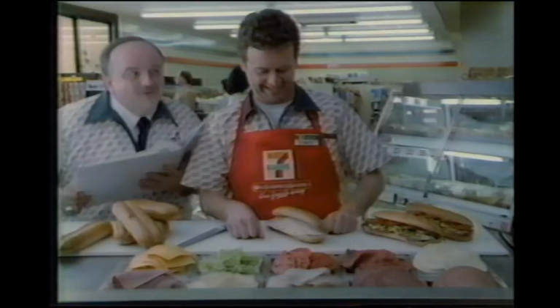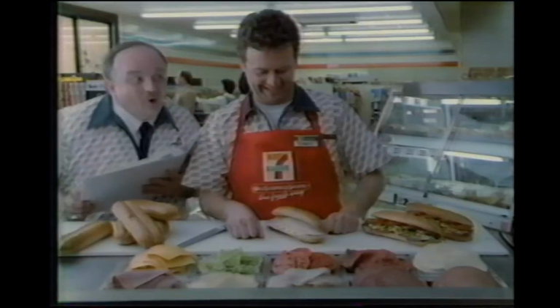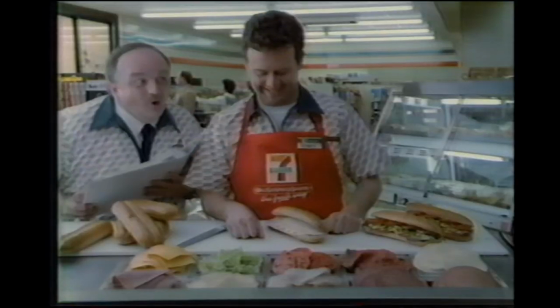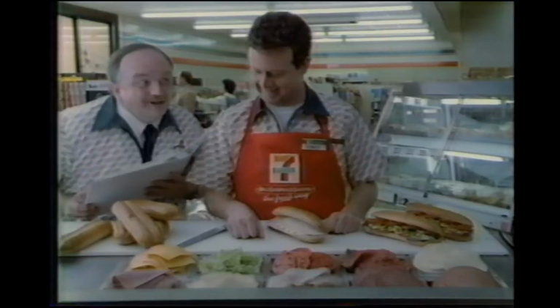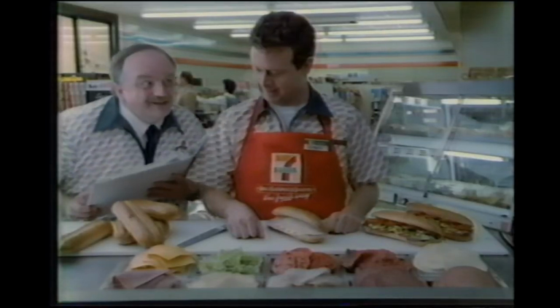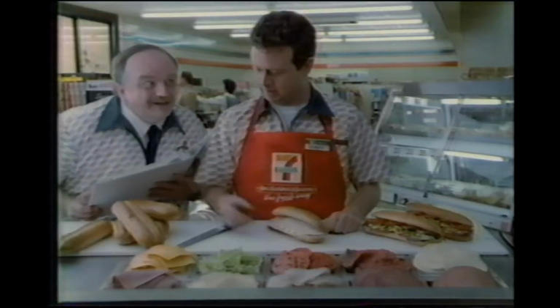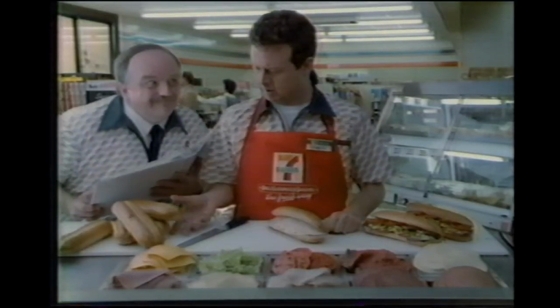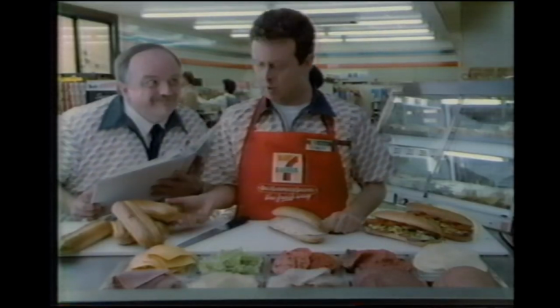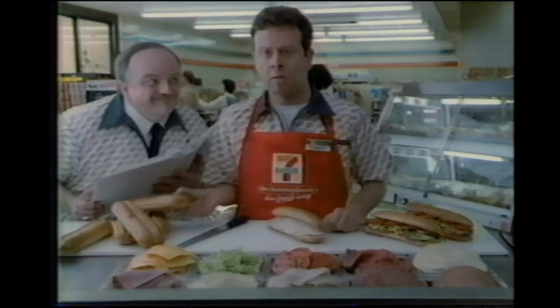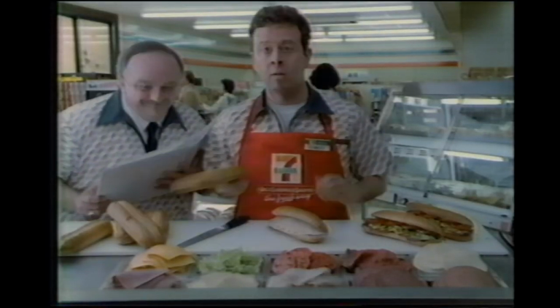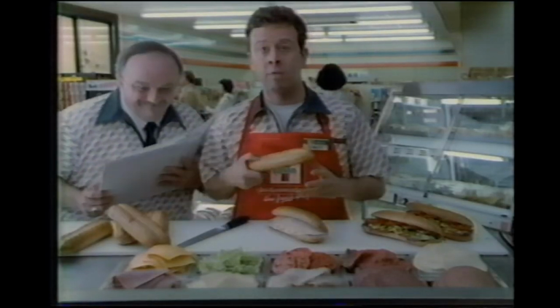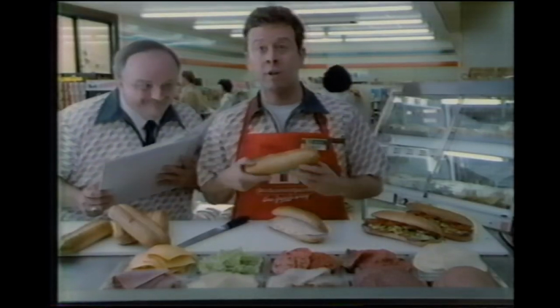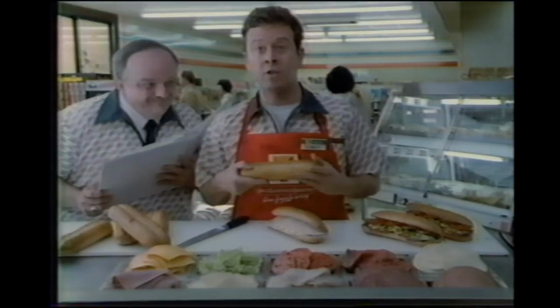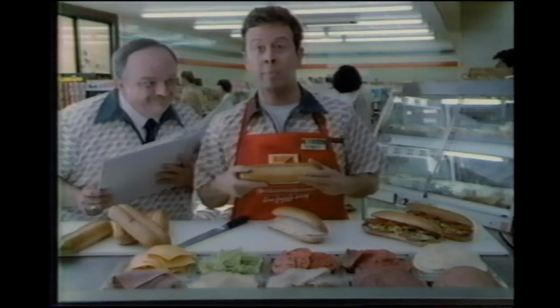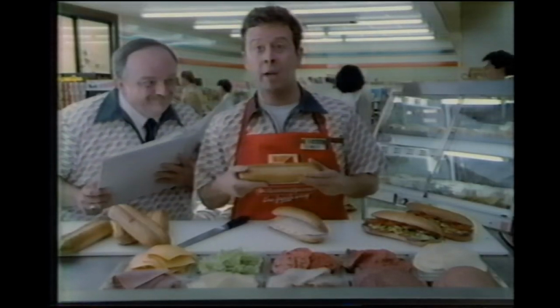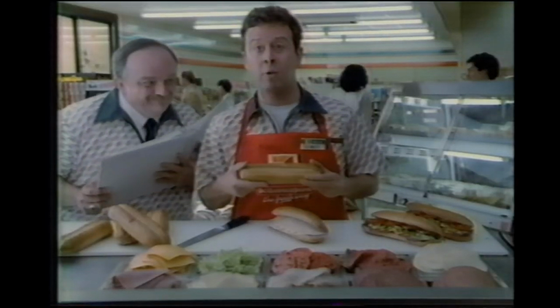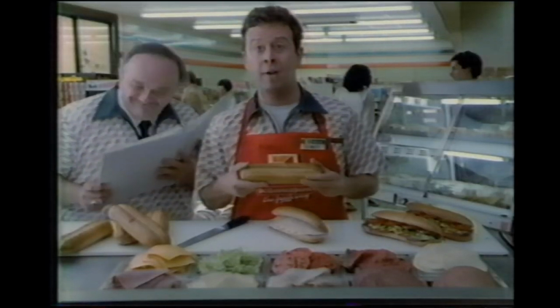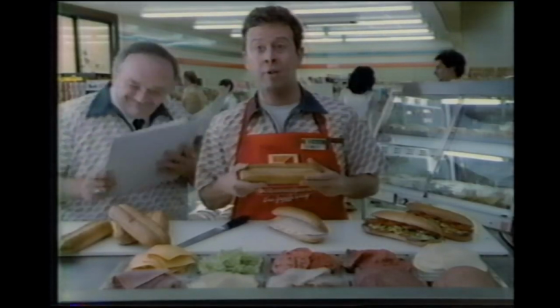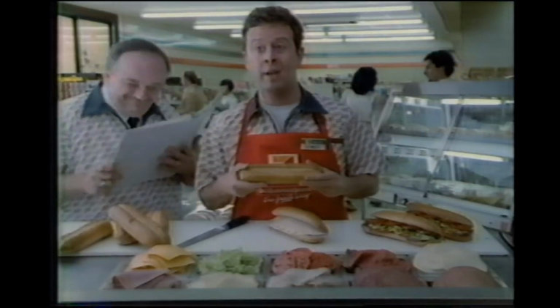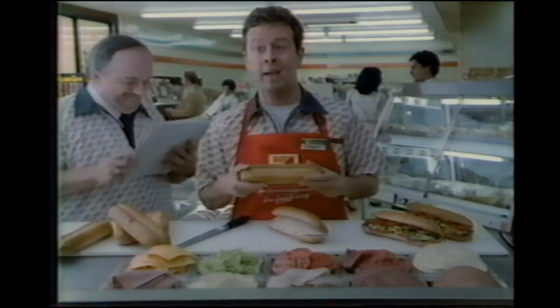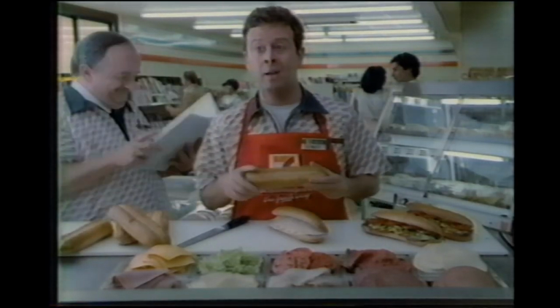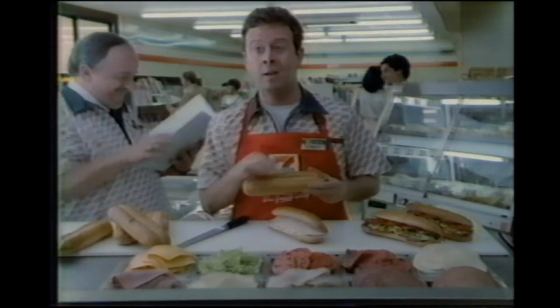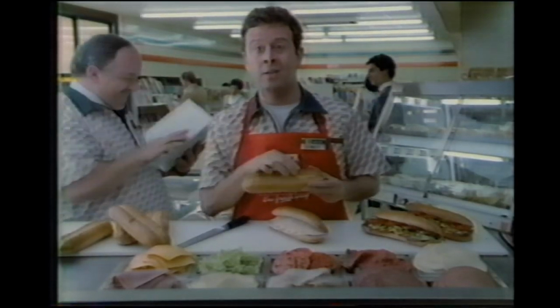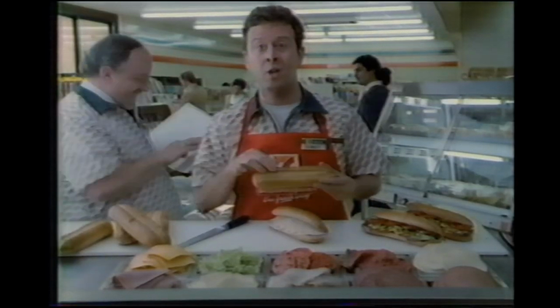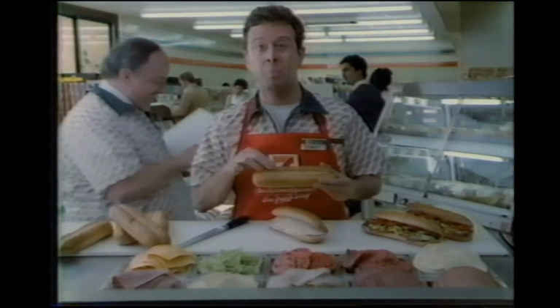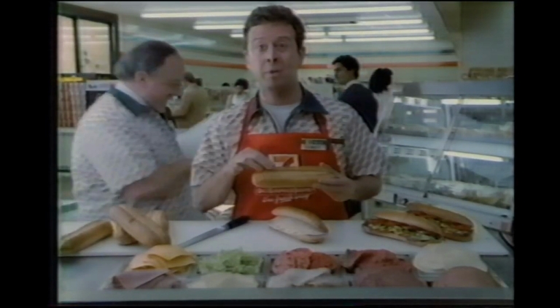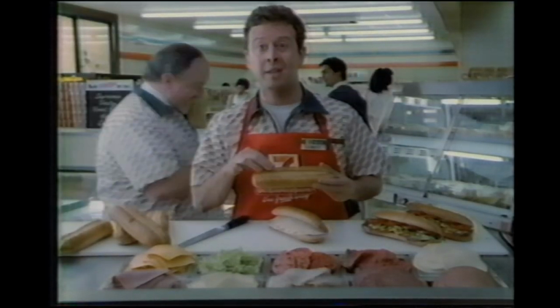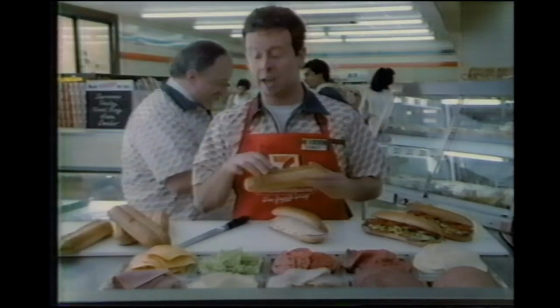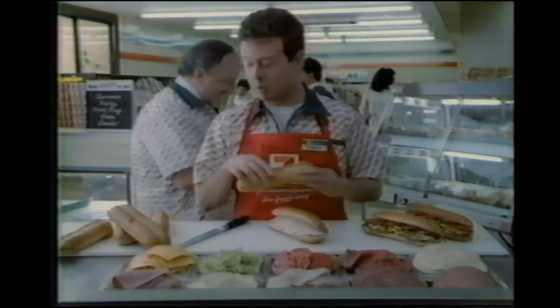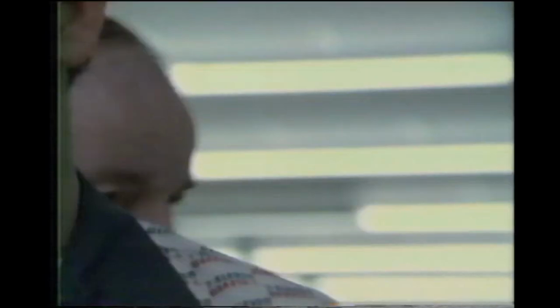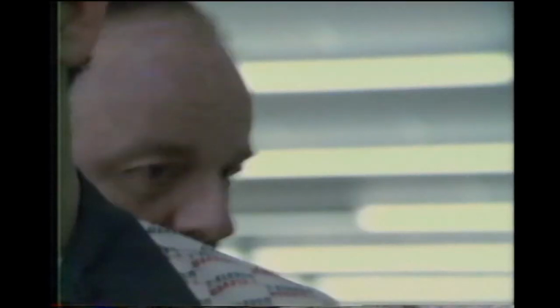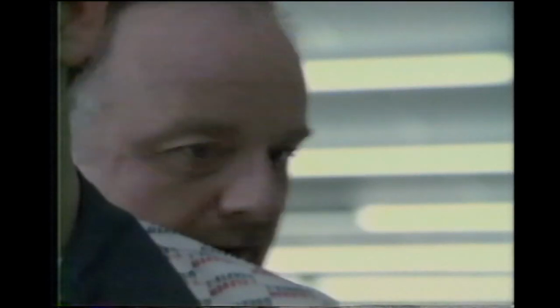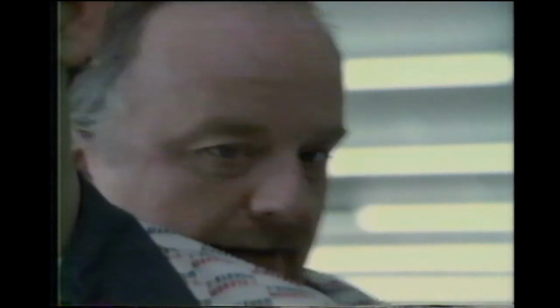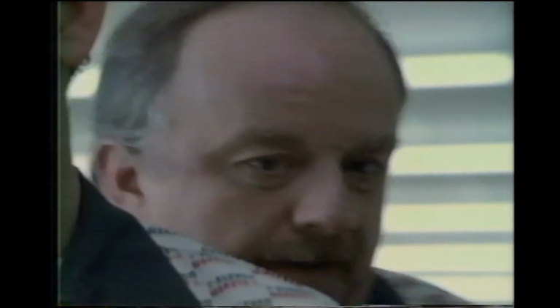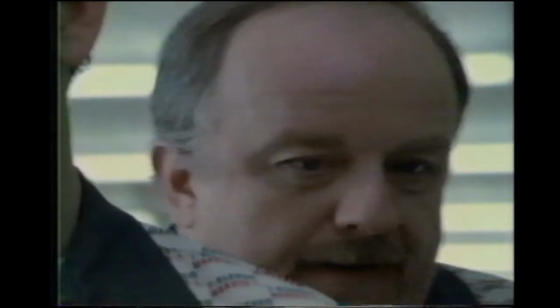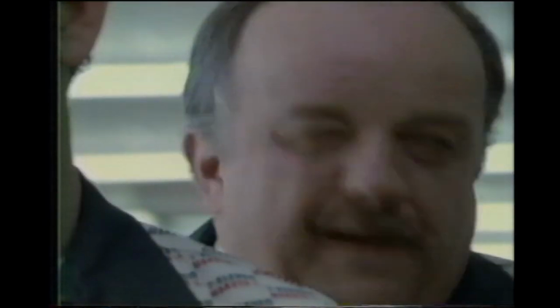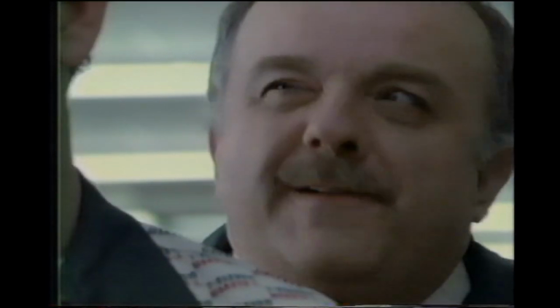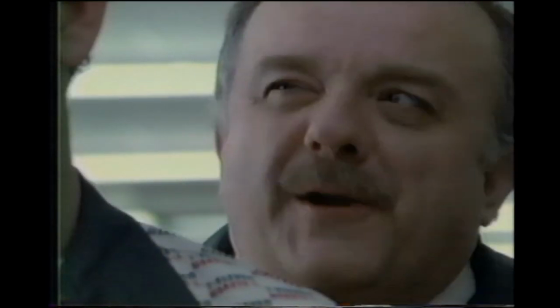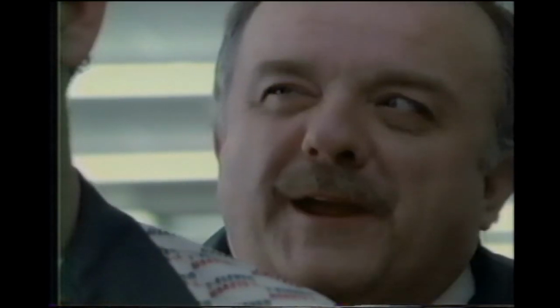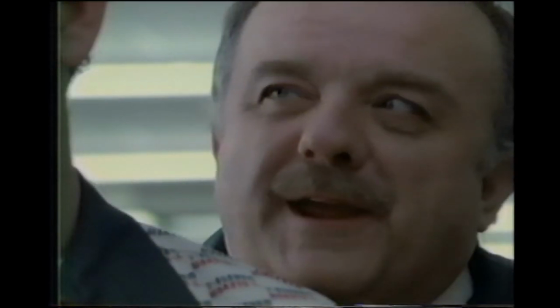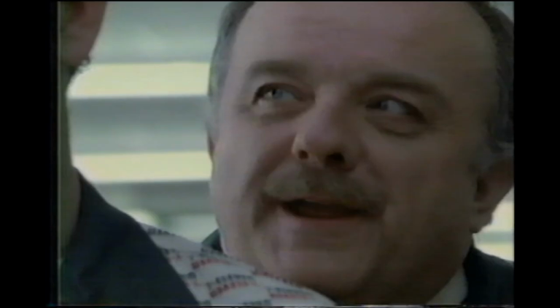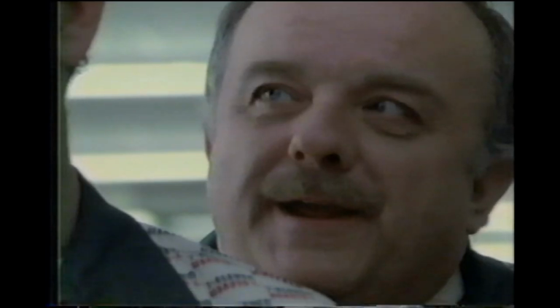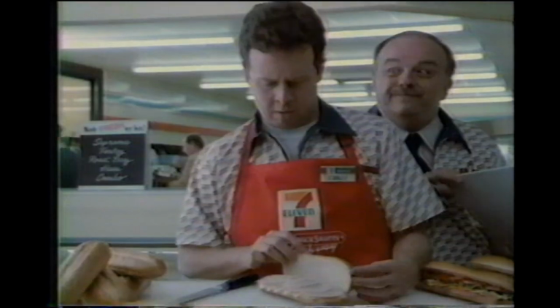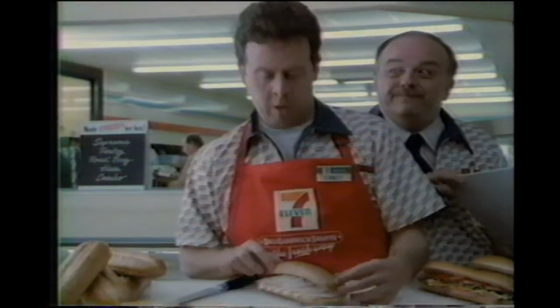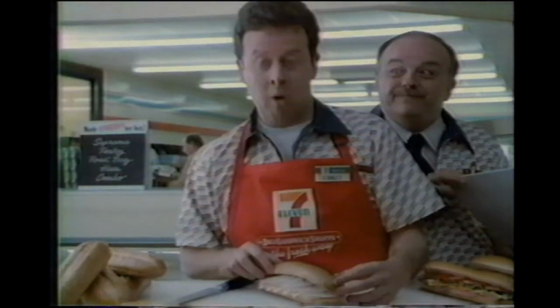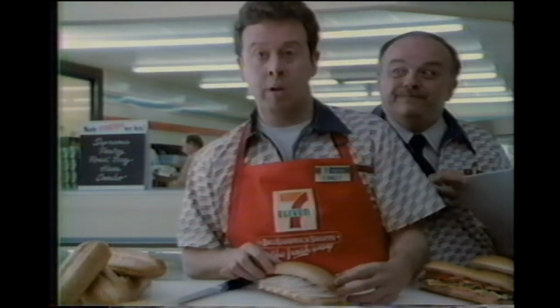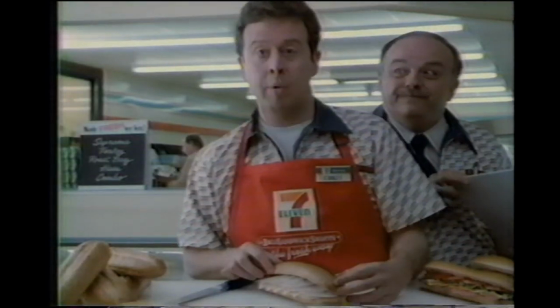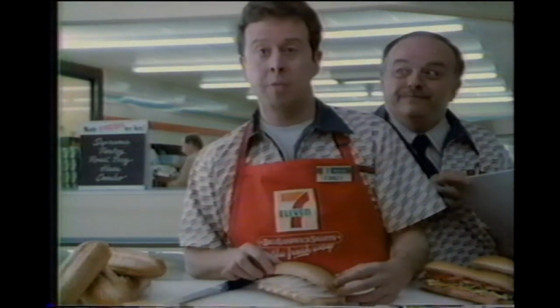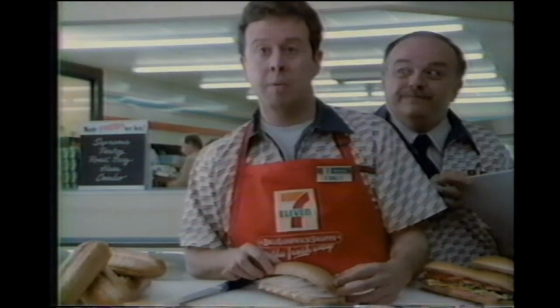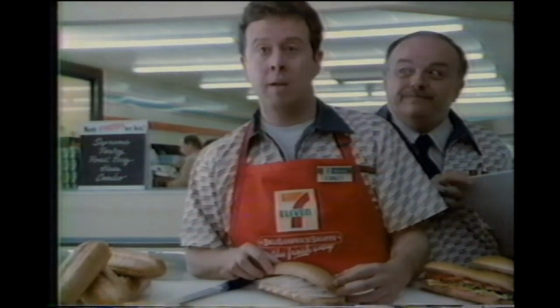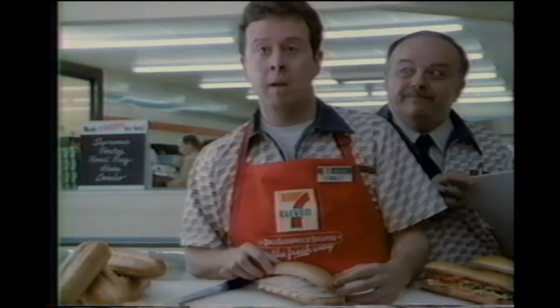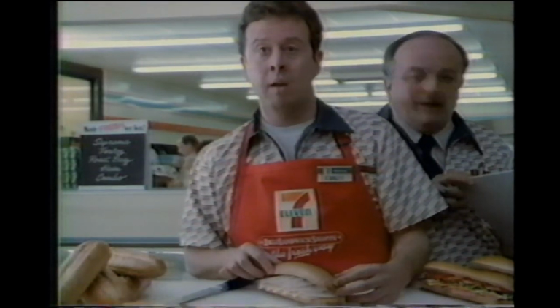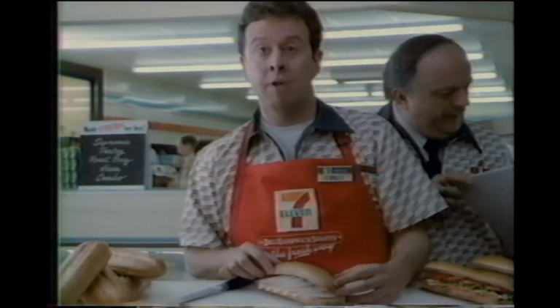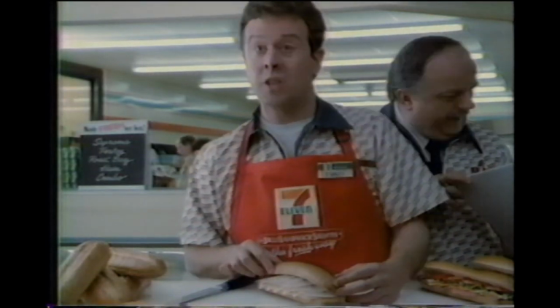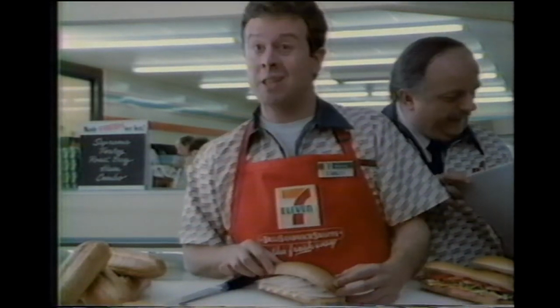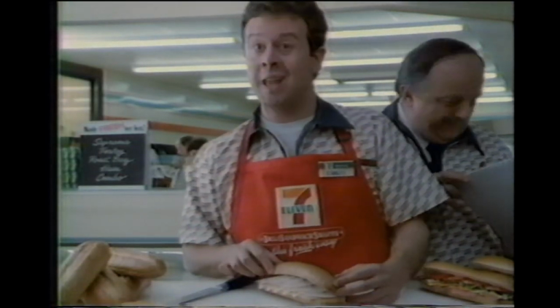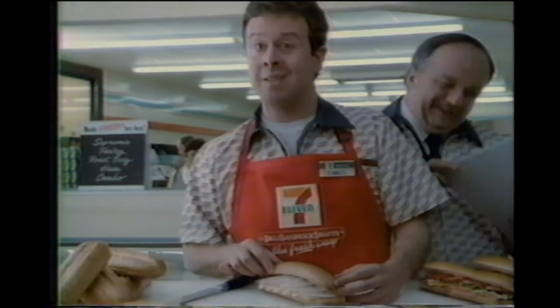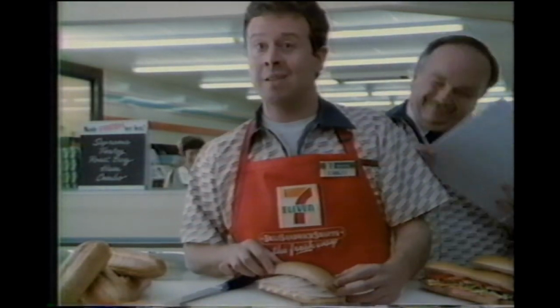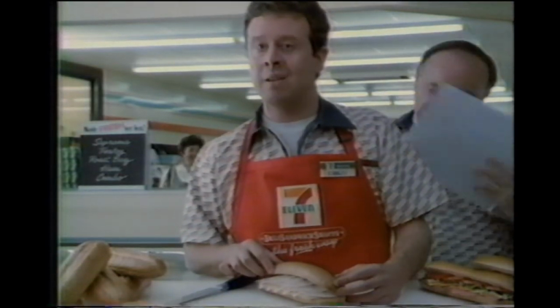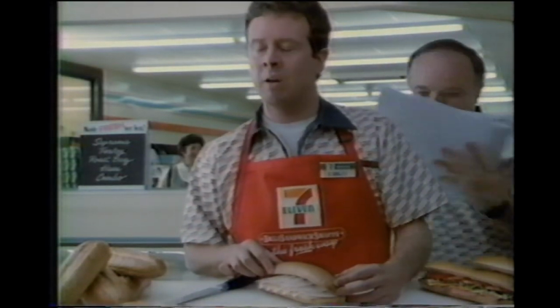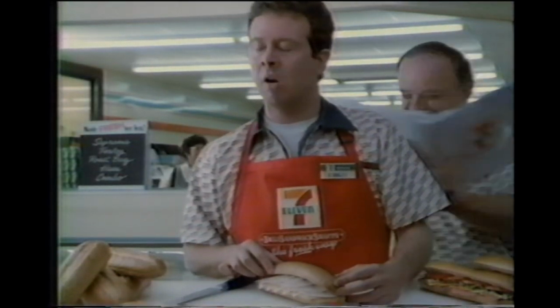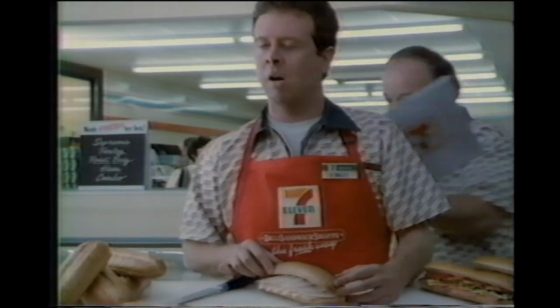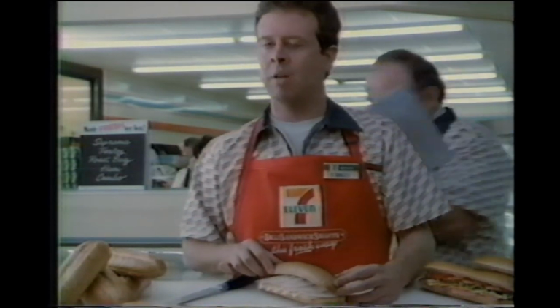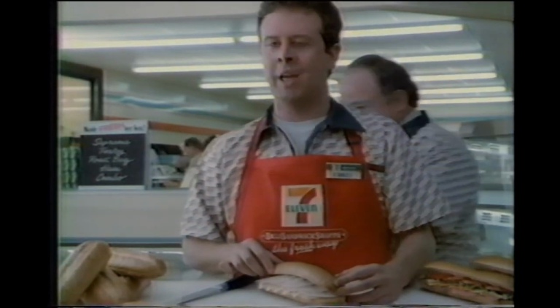Rolls. Fresh from bakery every day. Center split desirable. Turkey. Only breast meat. Freshly sliced. All natural.